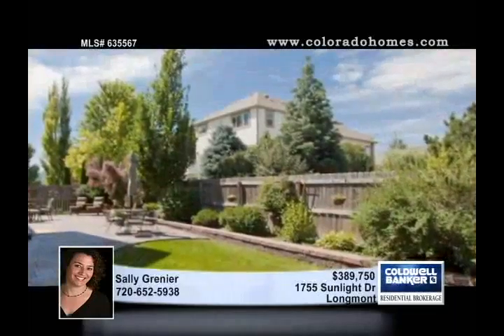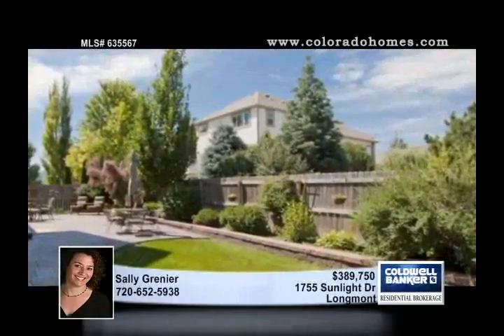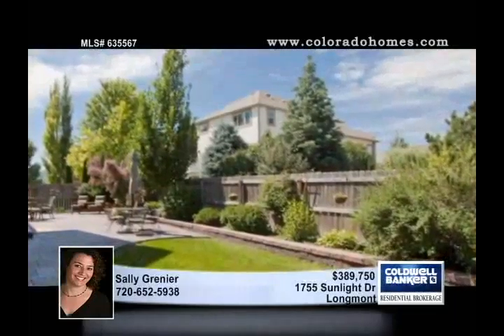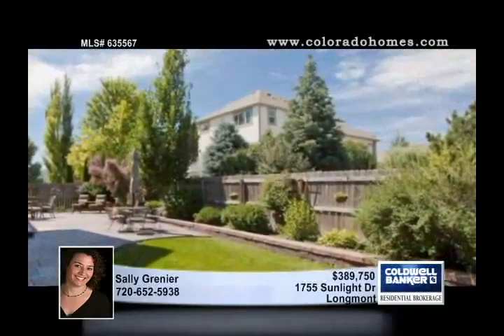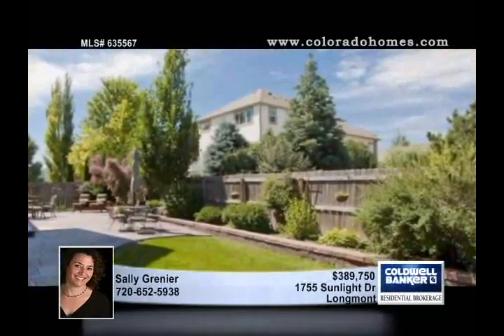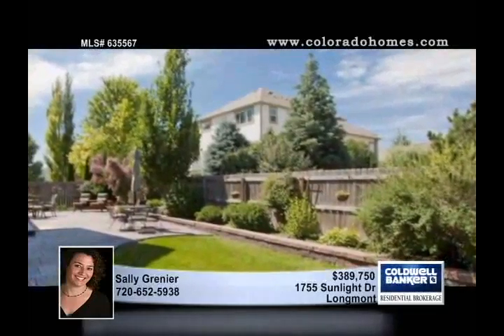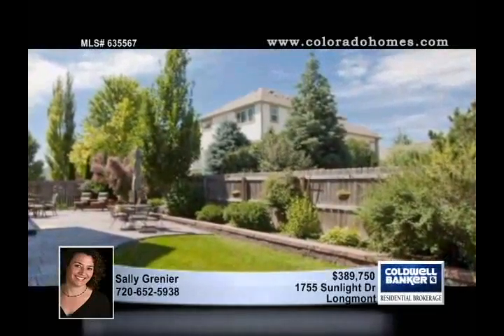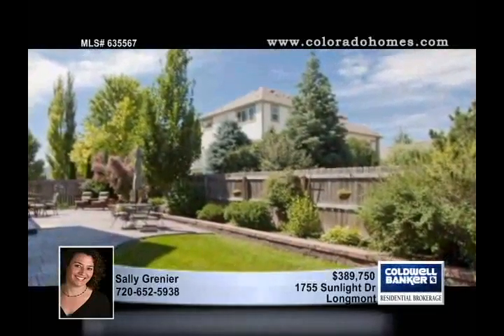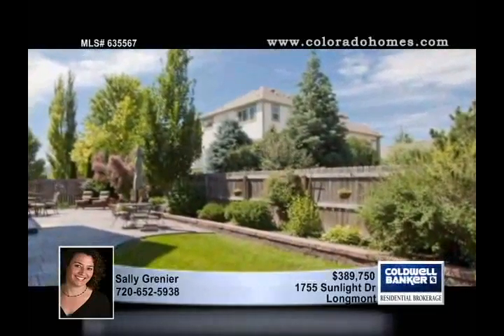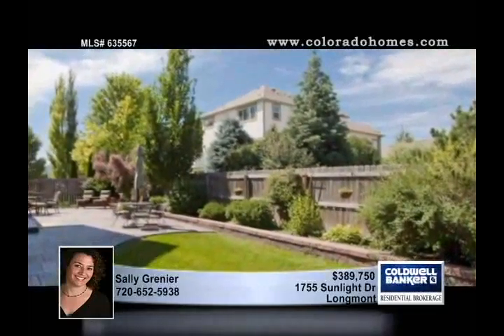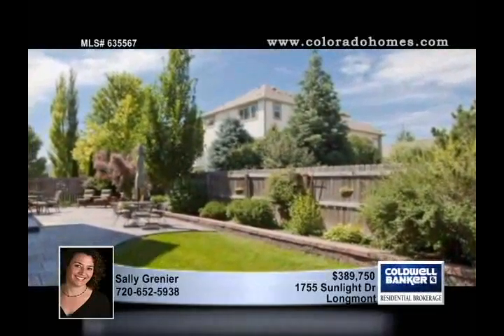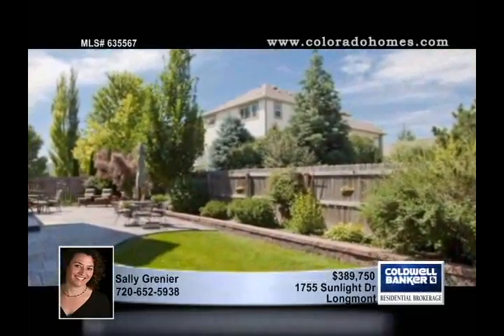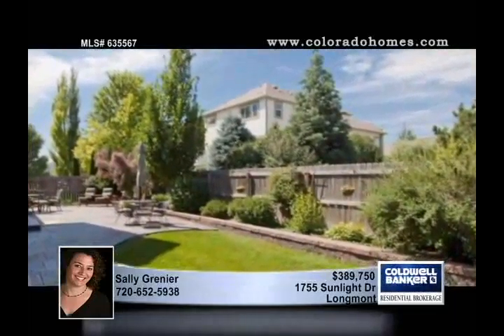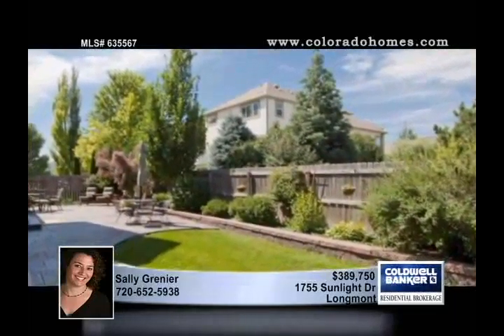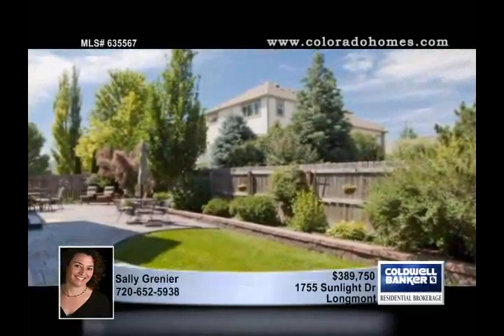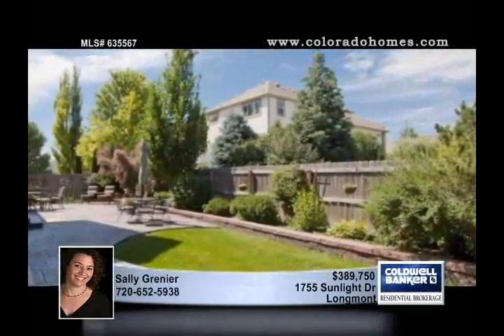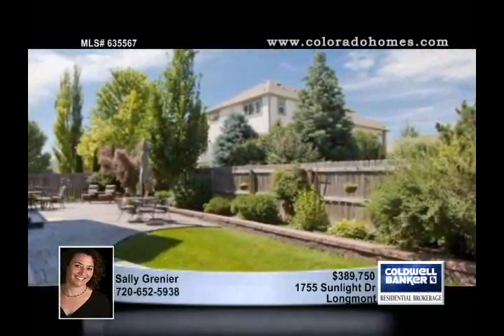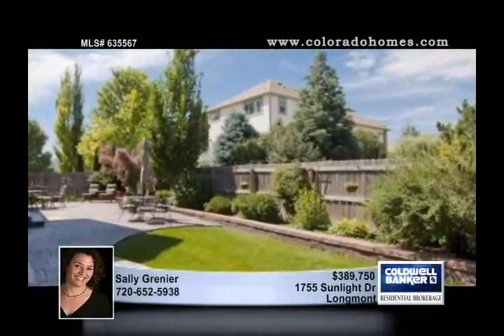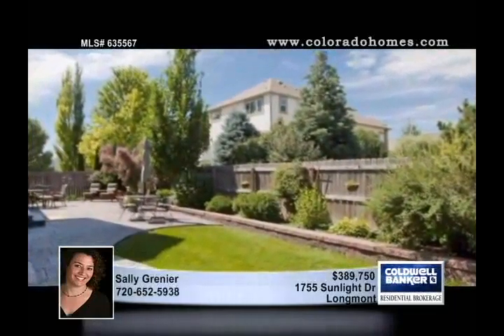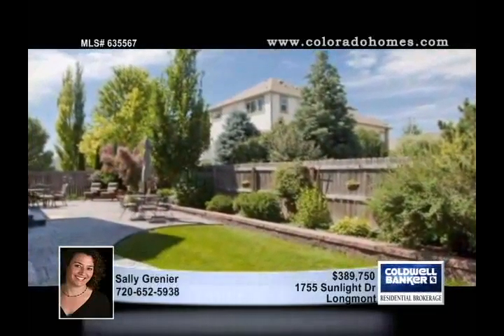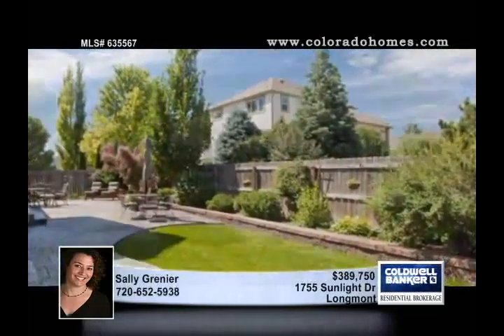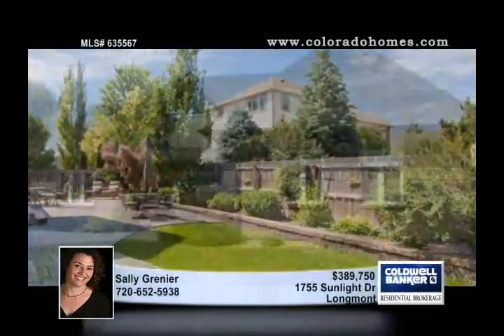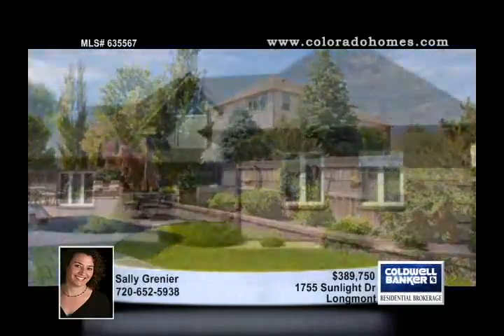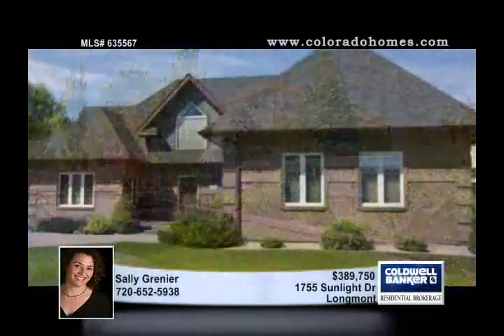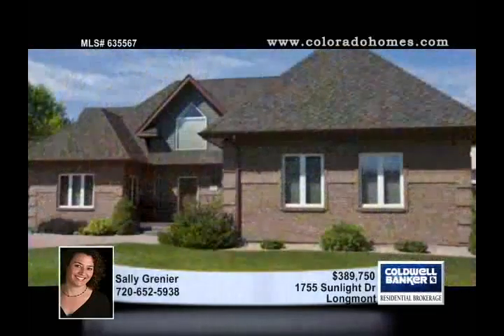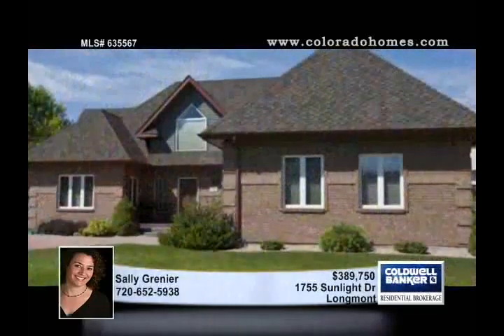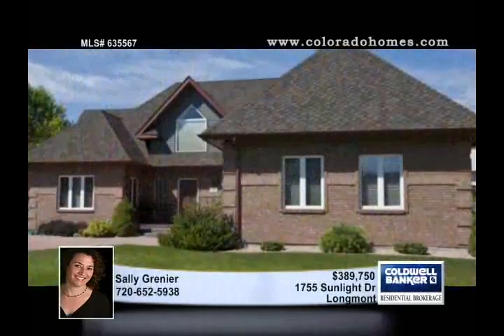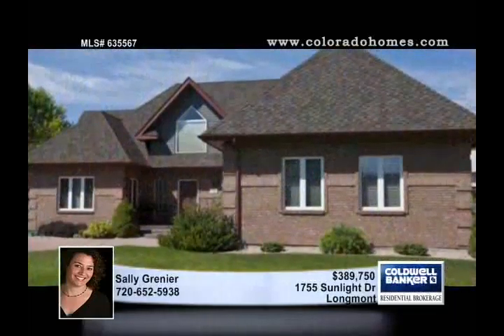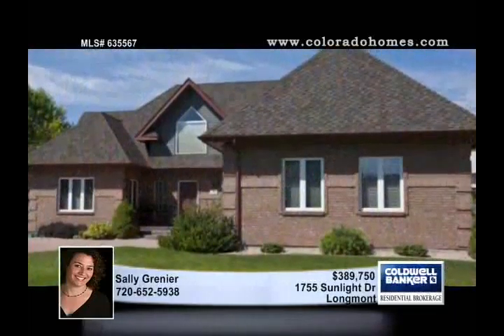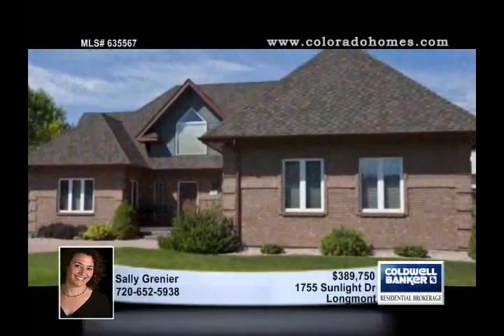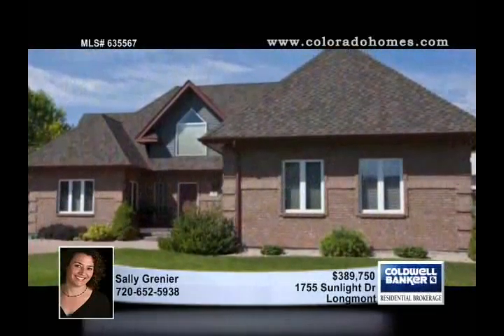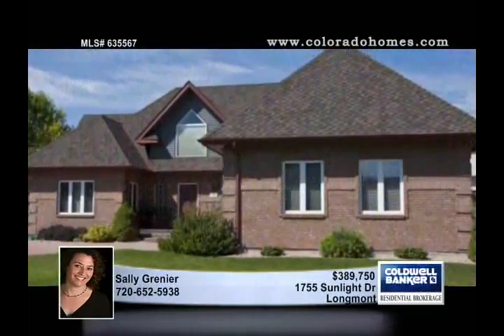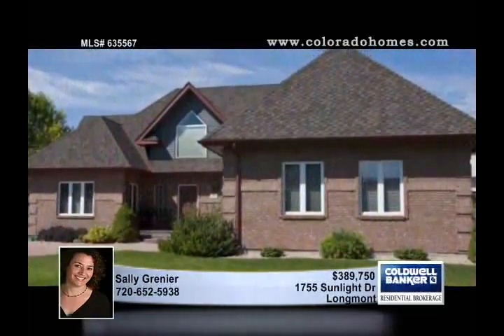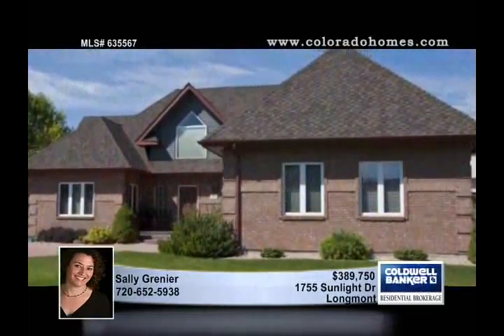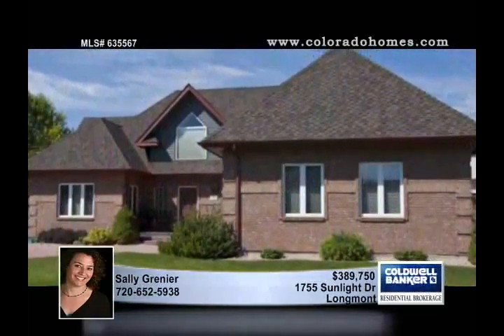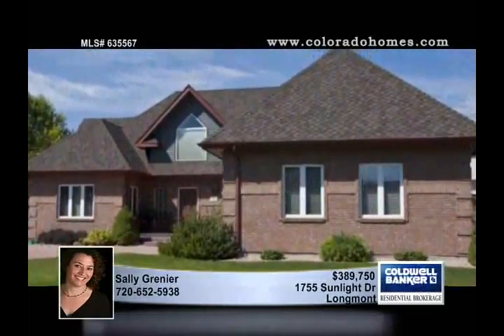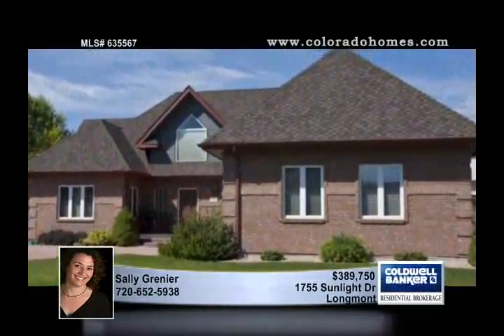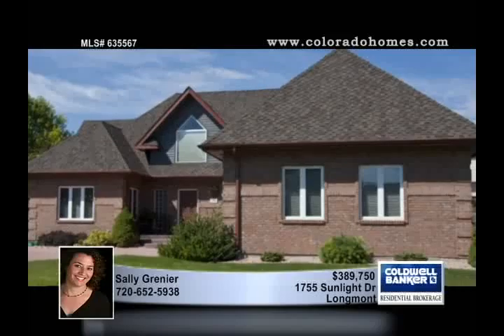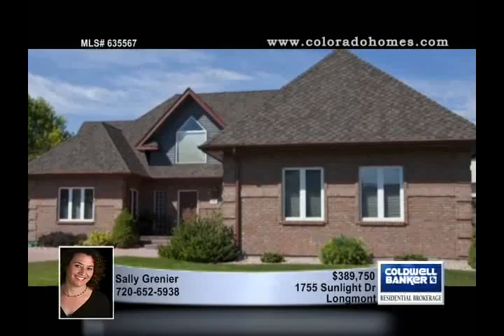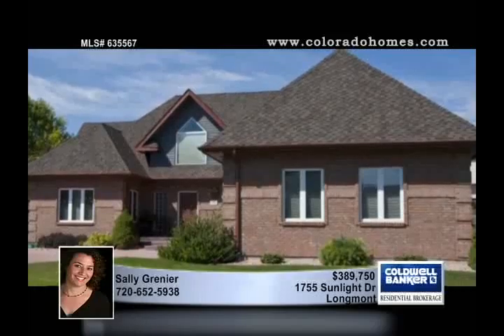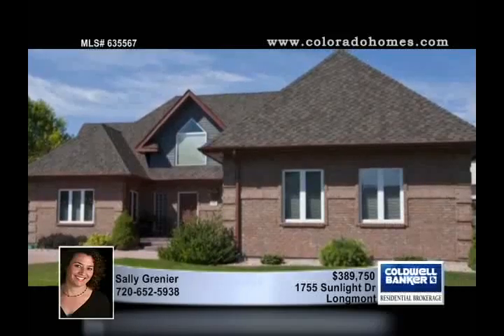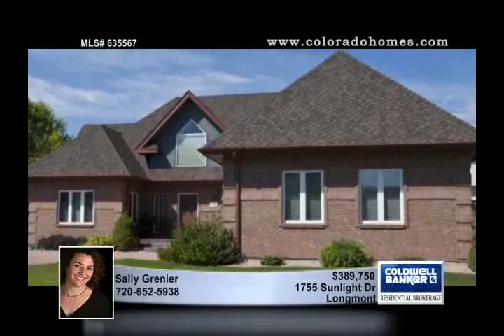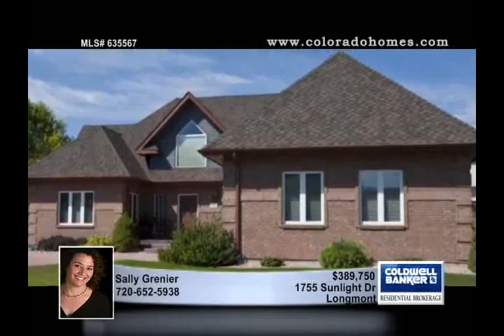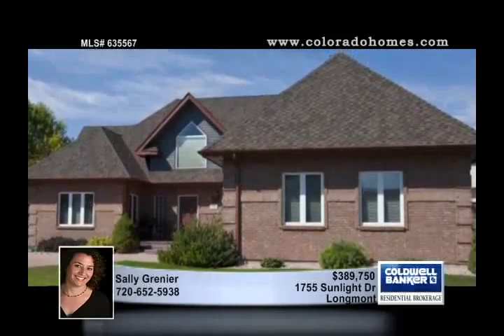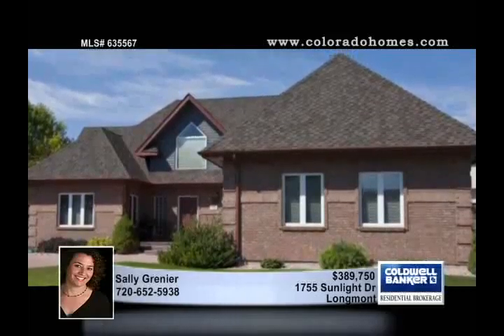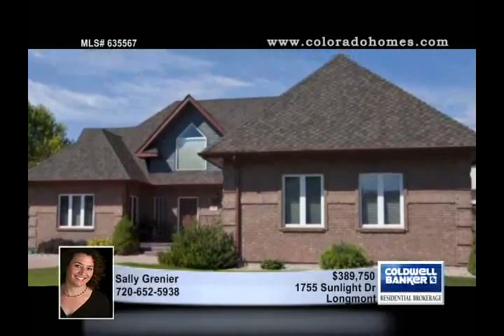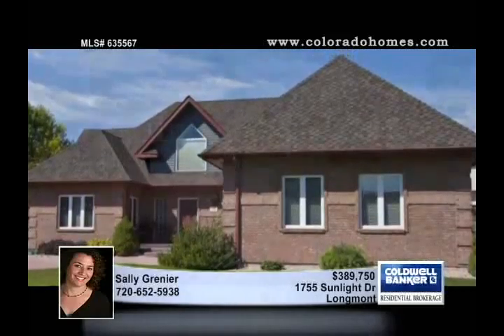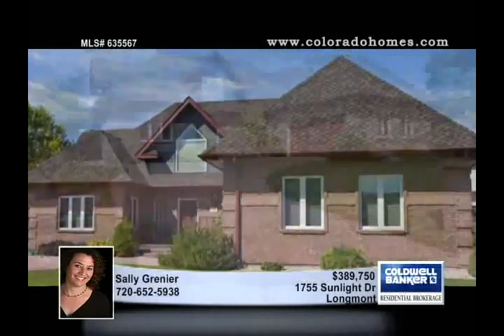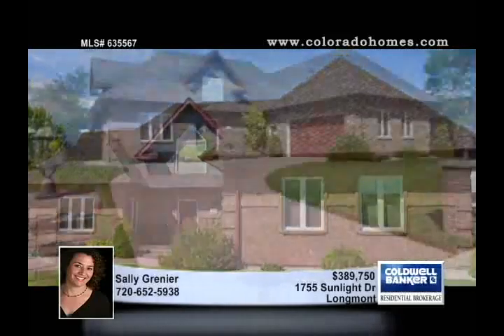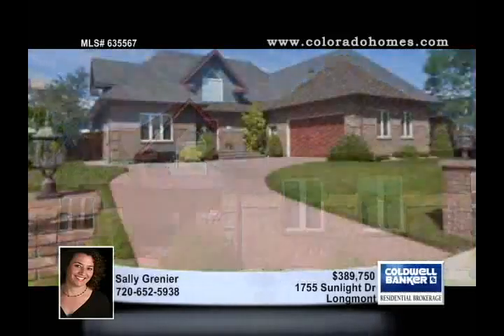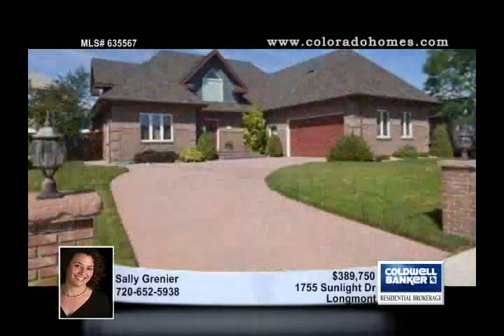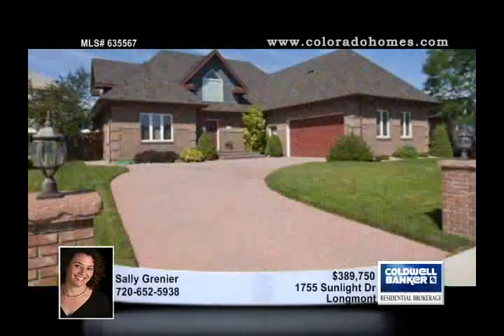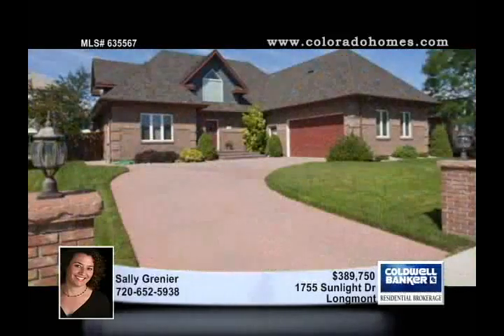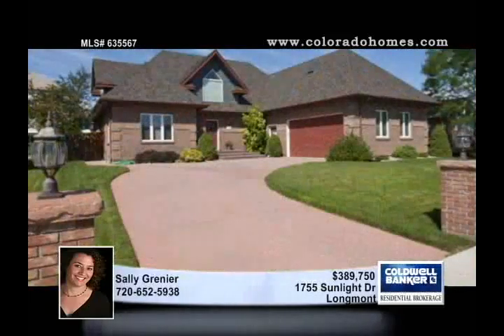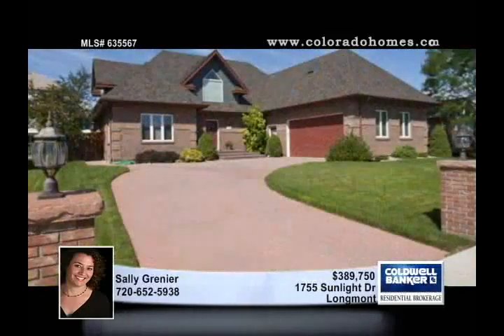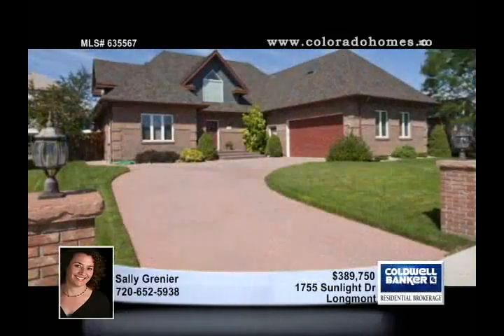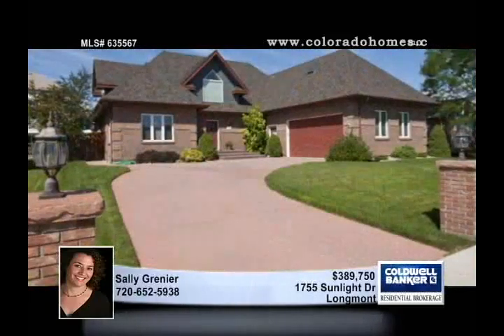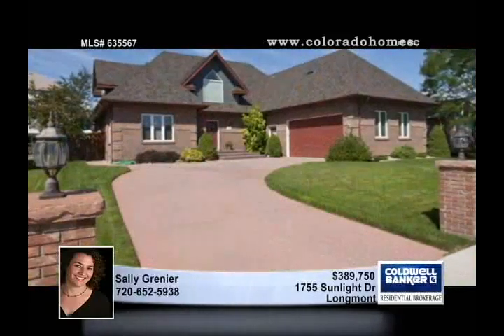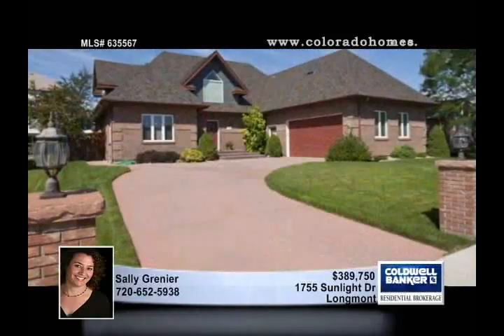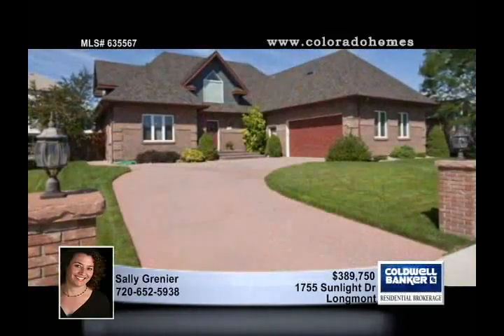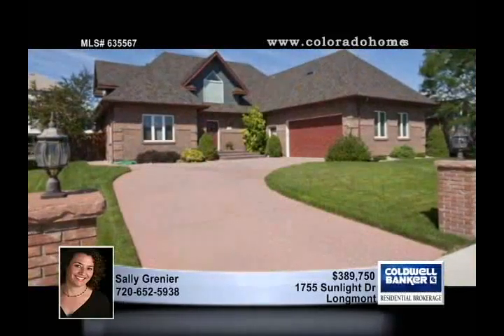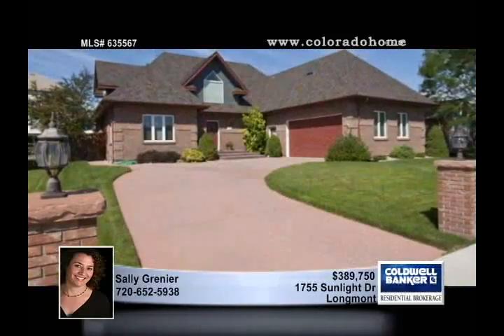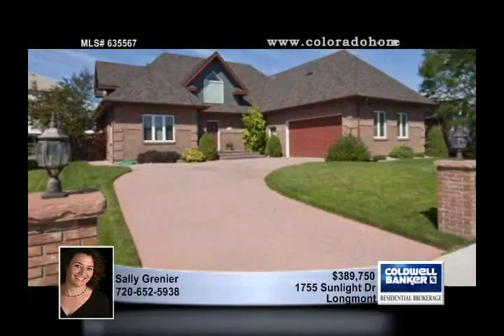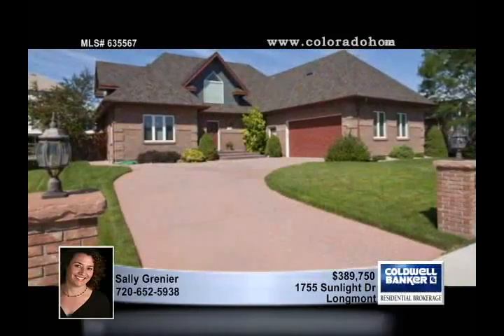The huge finished basement includes a wet bar, powder room, and non-conforming 4th bedroom with its own private 3-quarter bath. Call Sally Grenier.